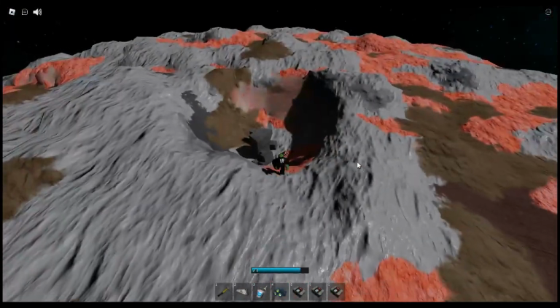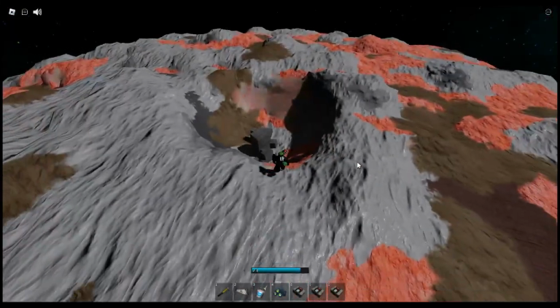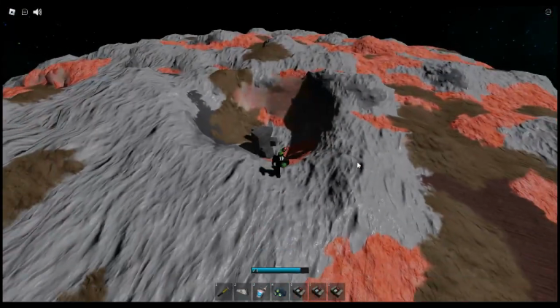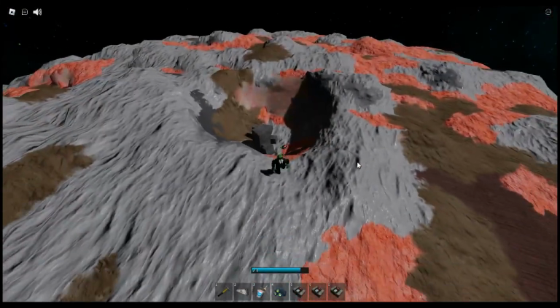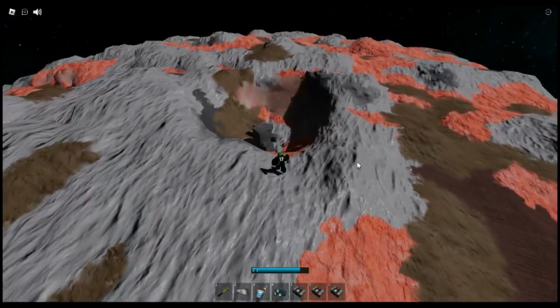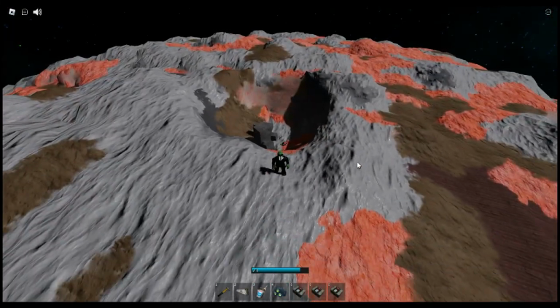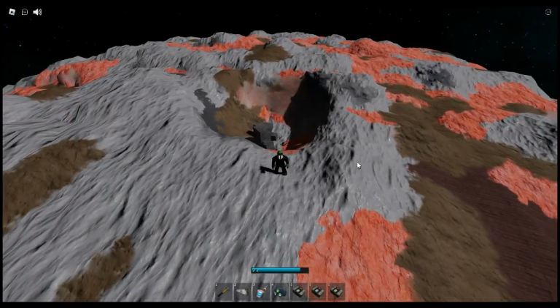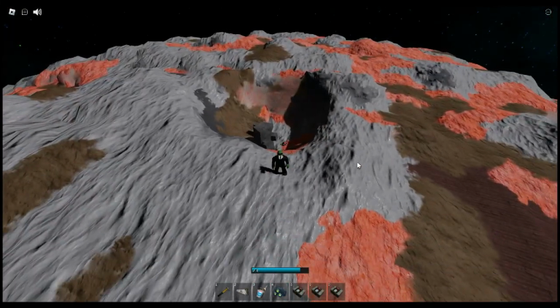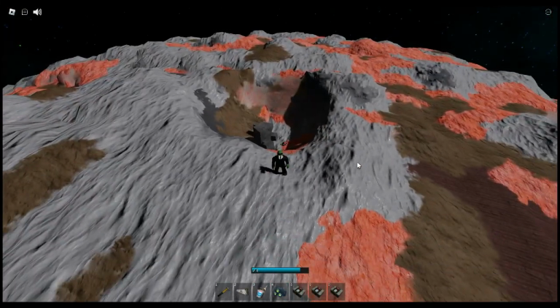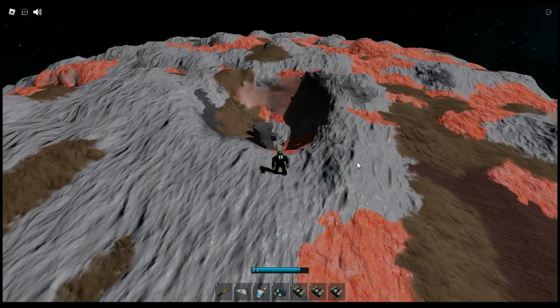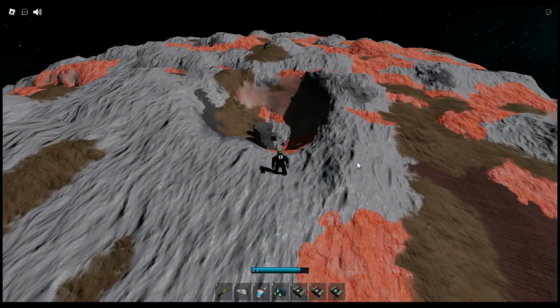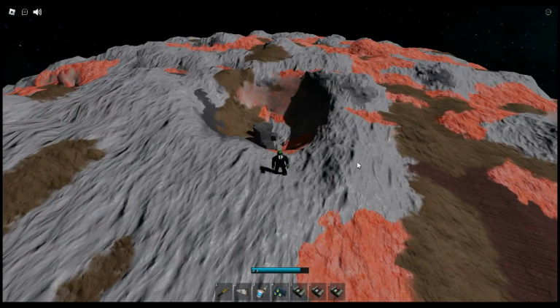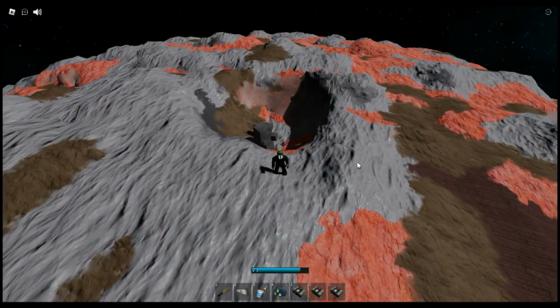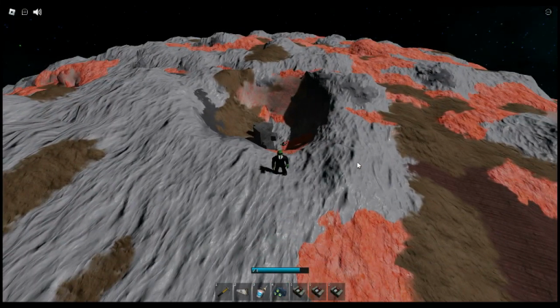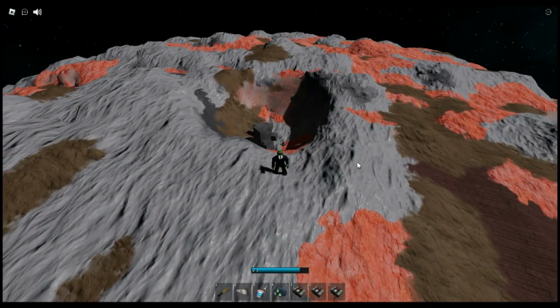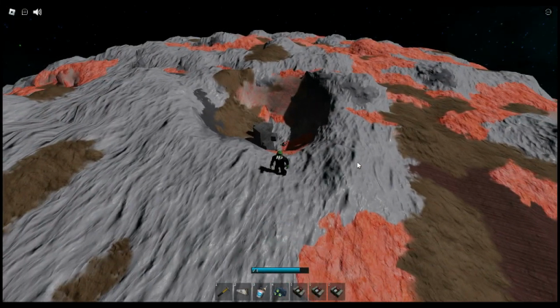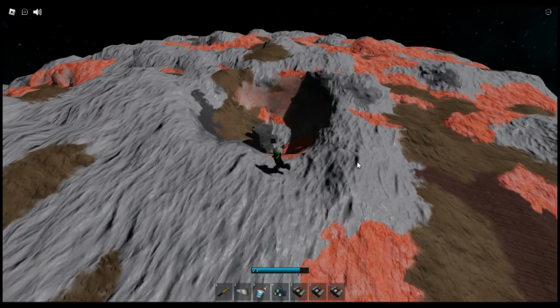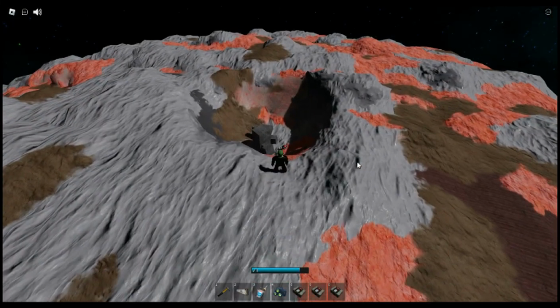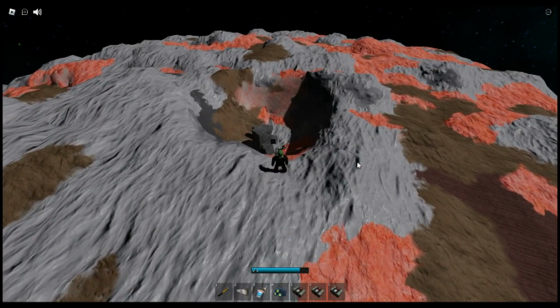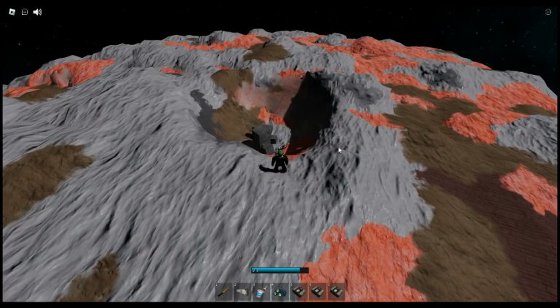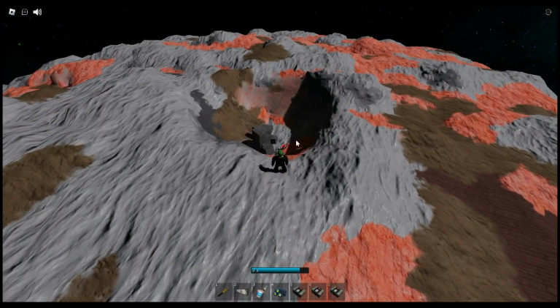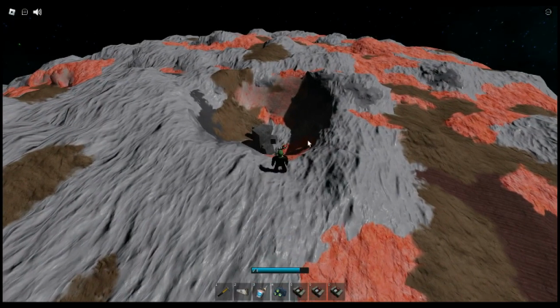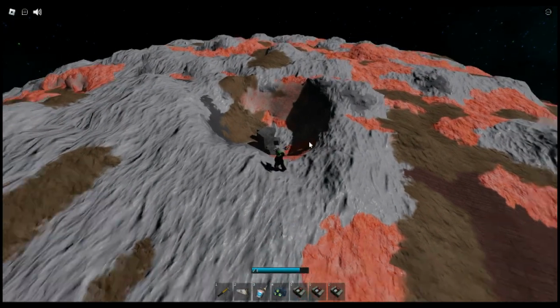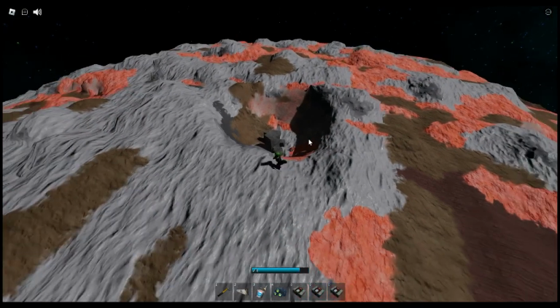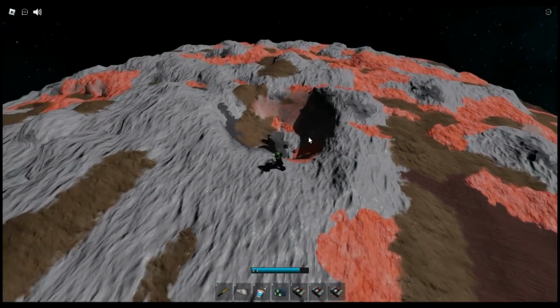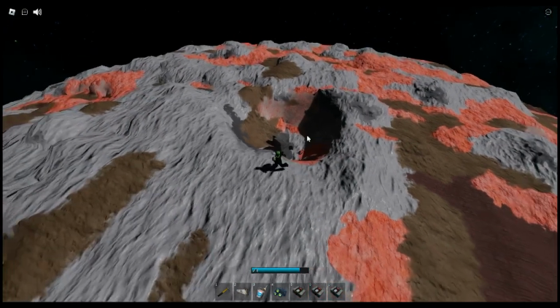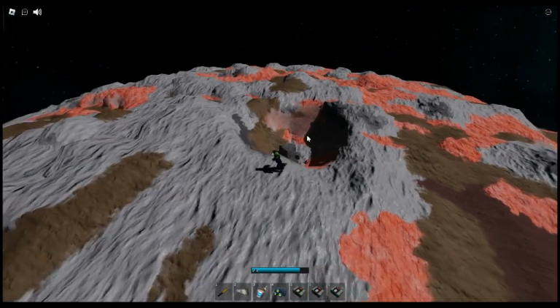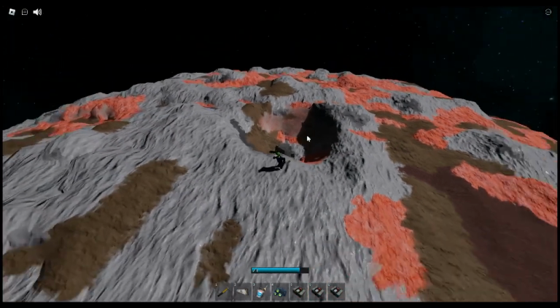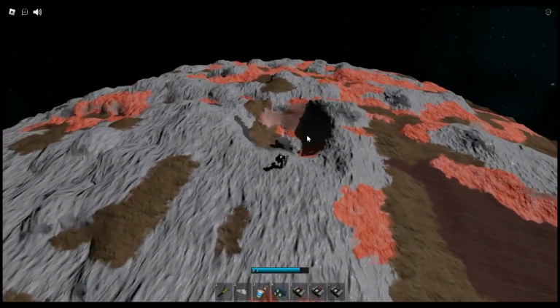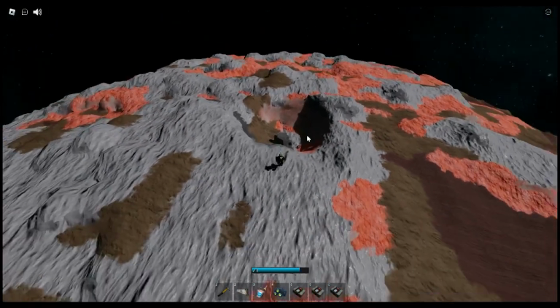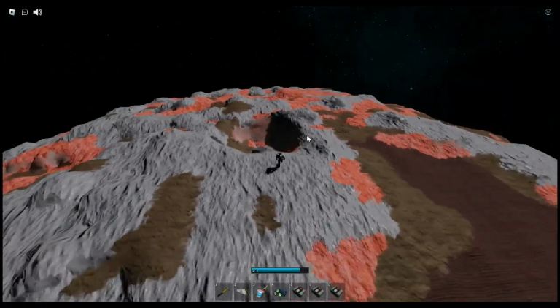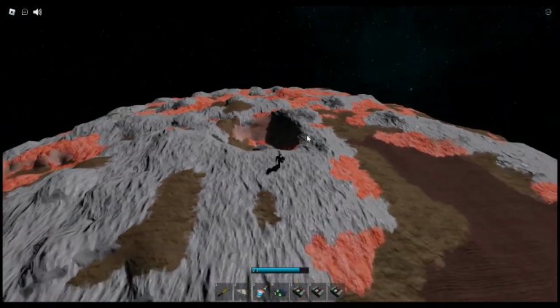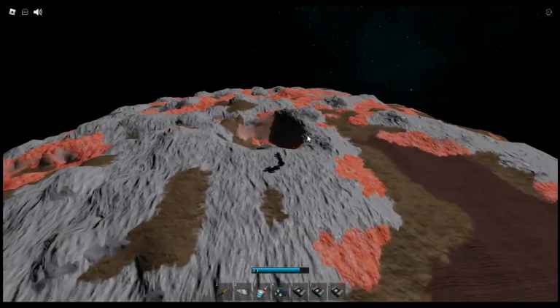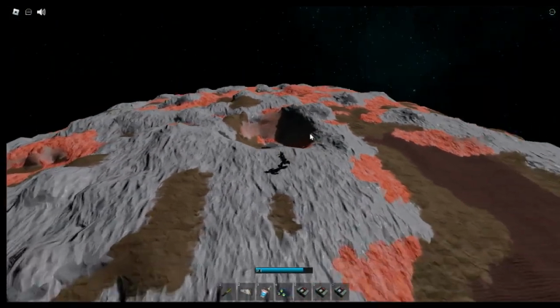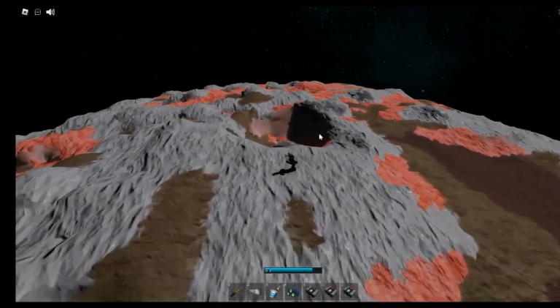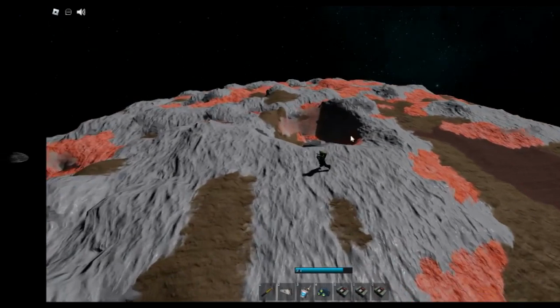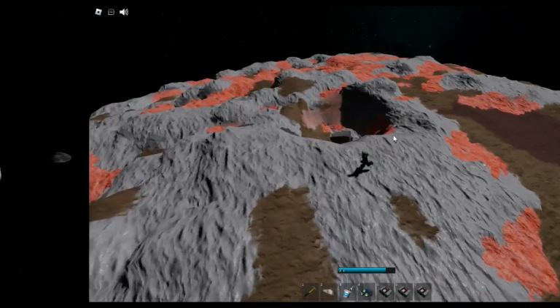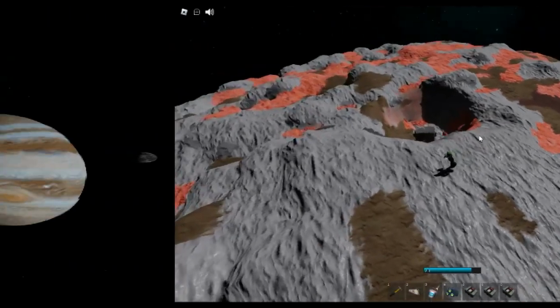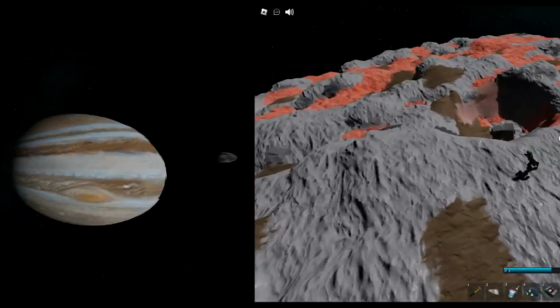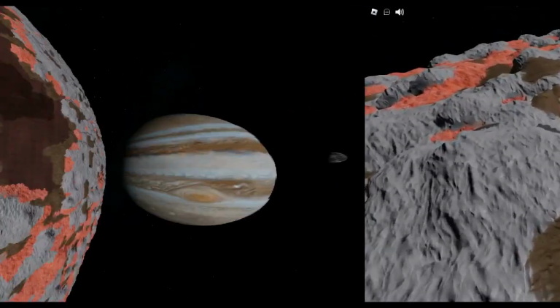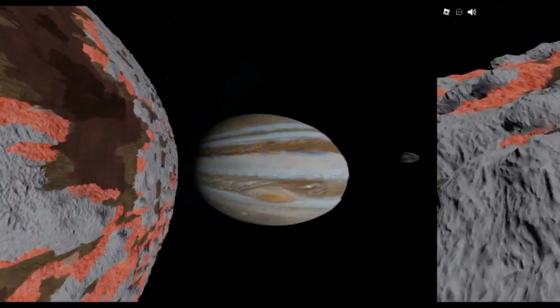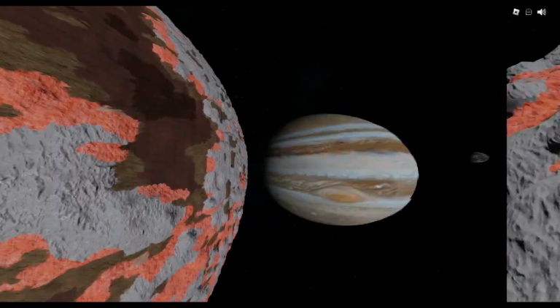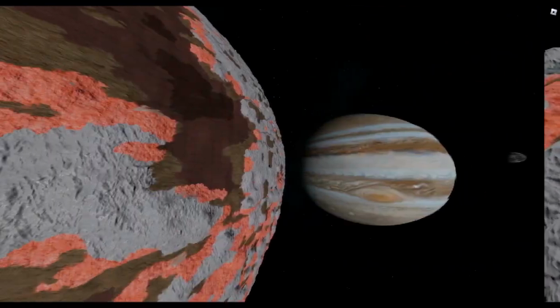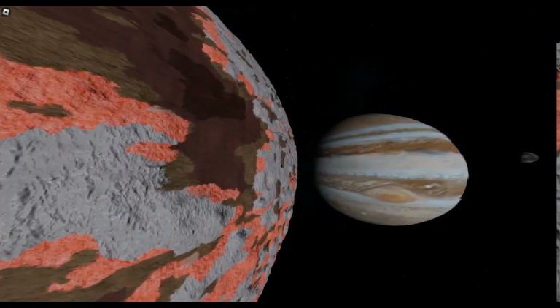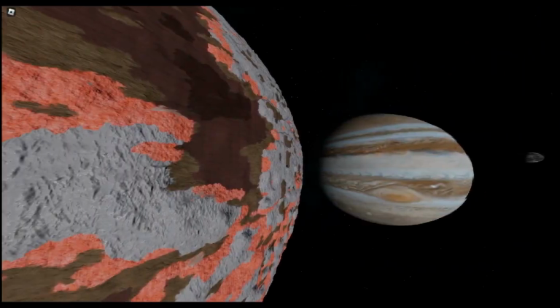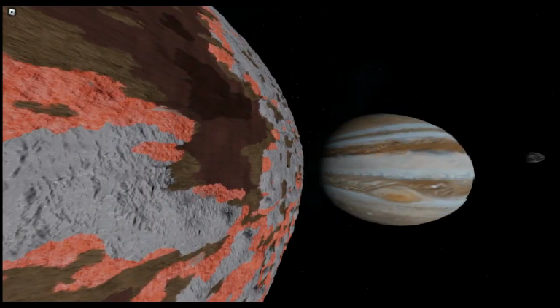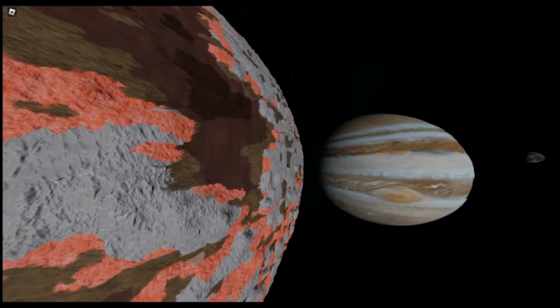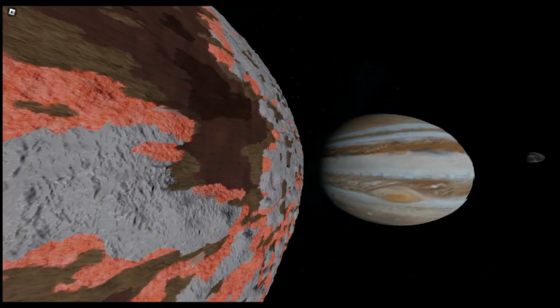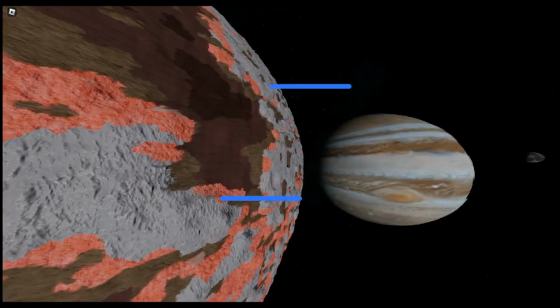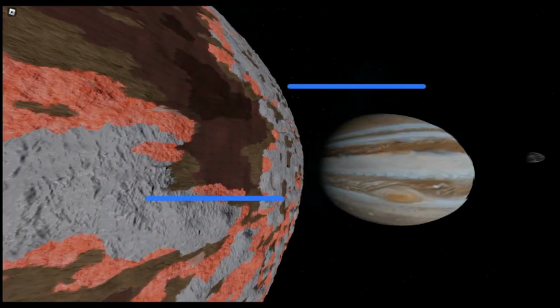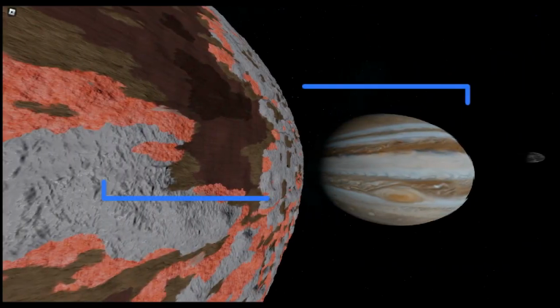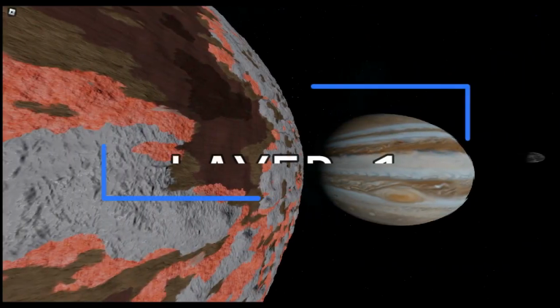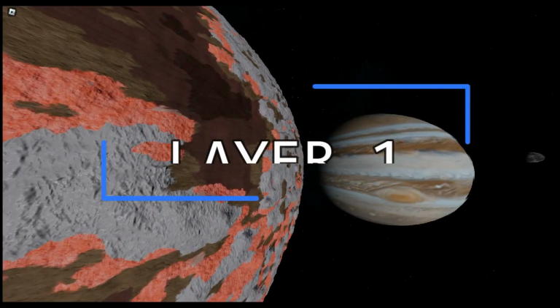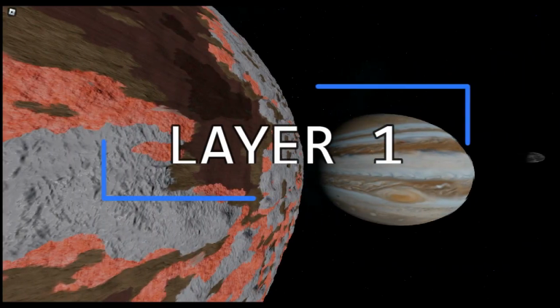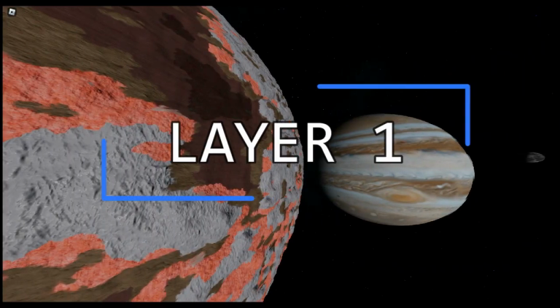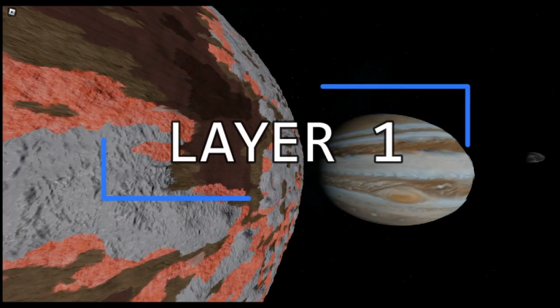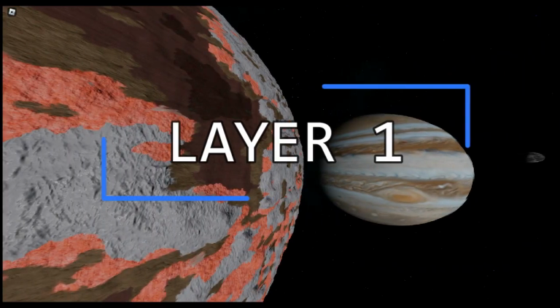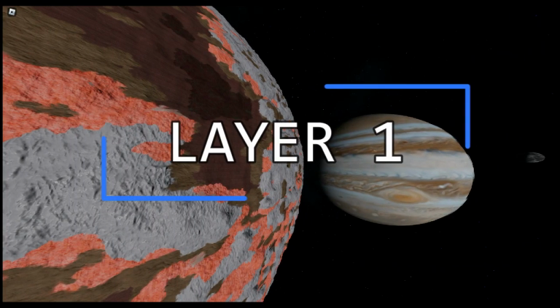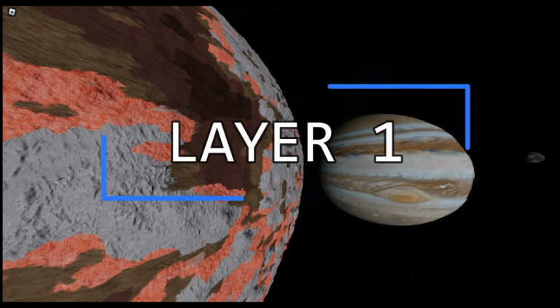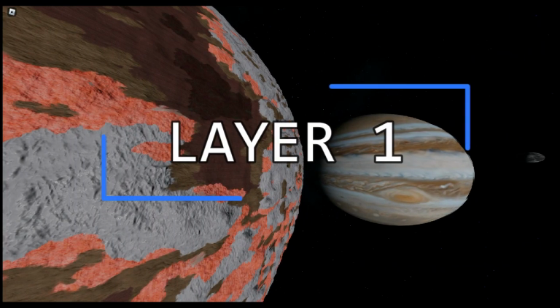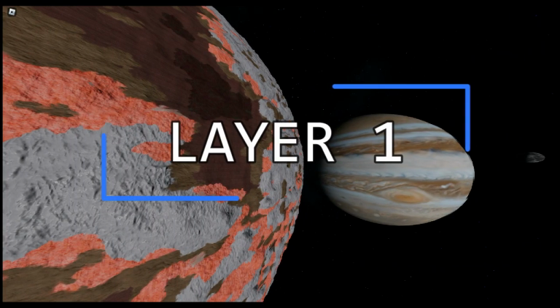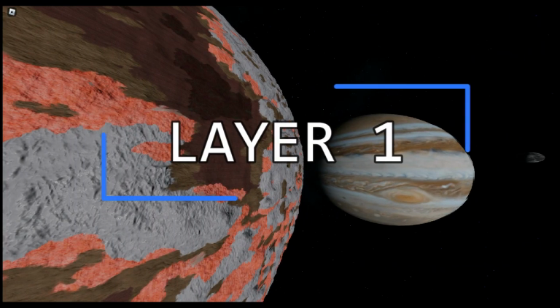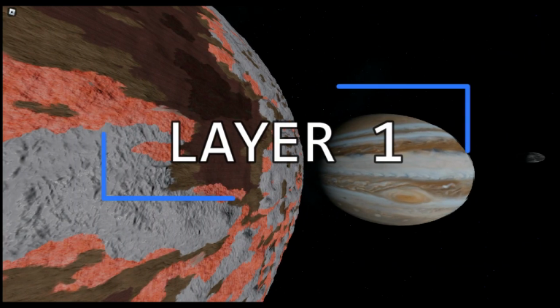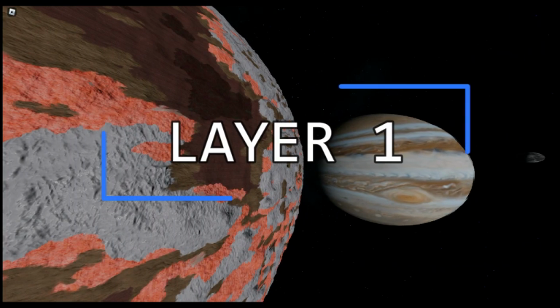Europa is only one of the three moons that has gas, and it has all the materials needed to create a base. Time to go to the first layer of Europa.